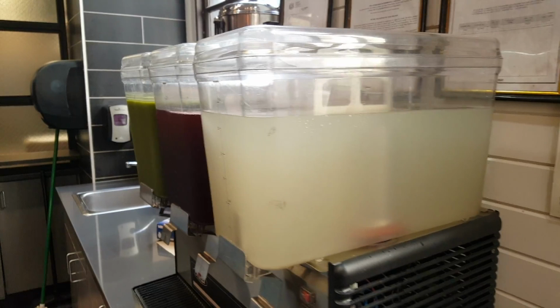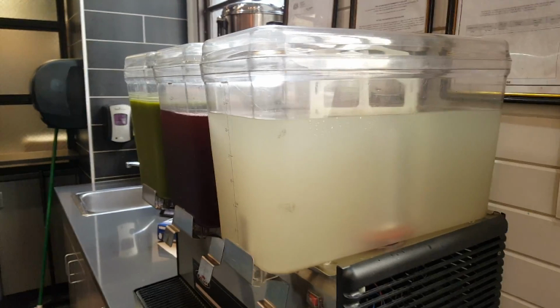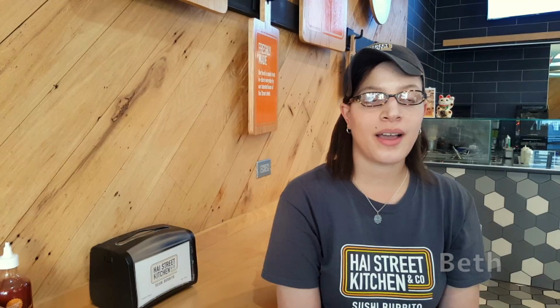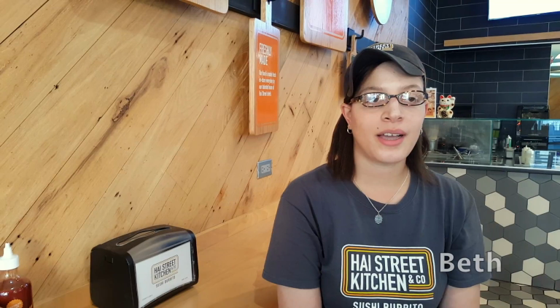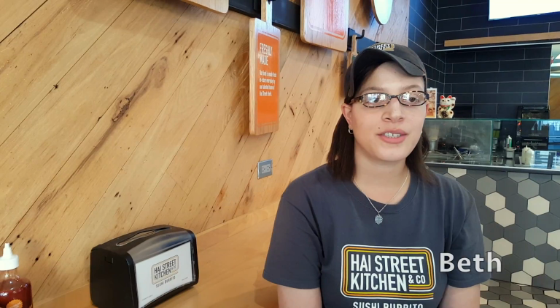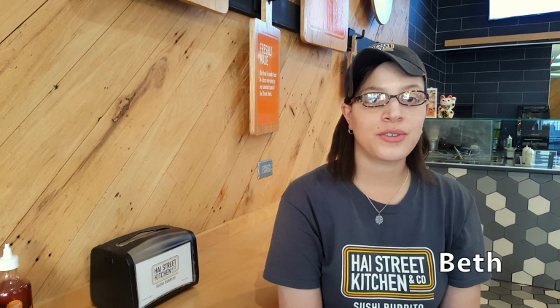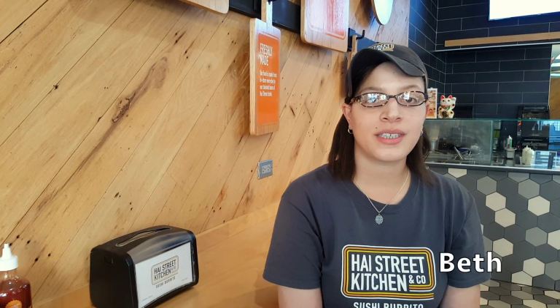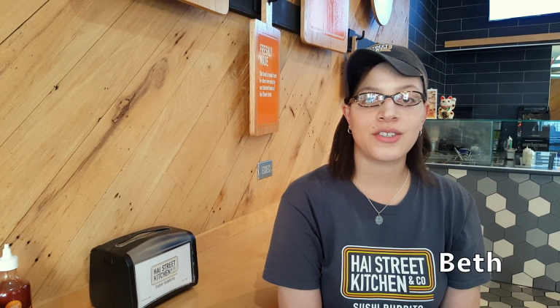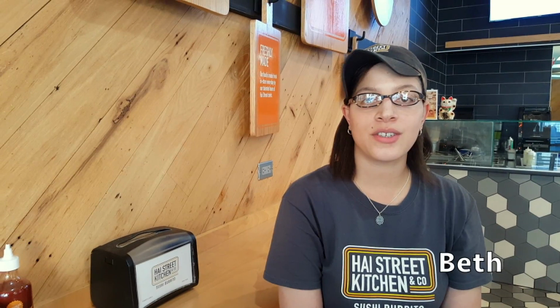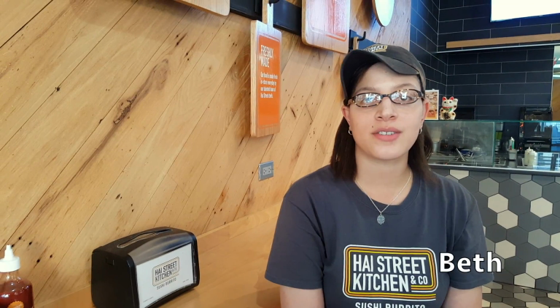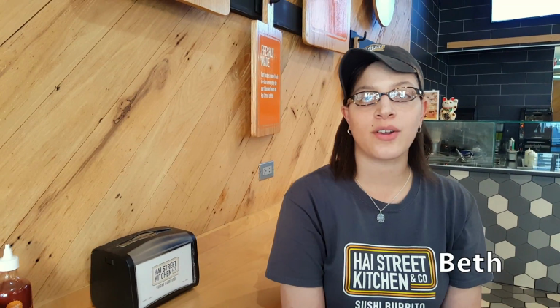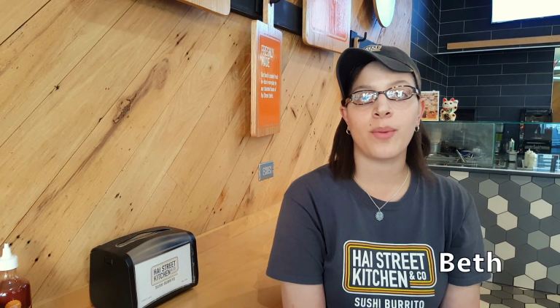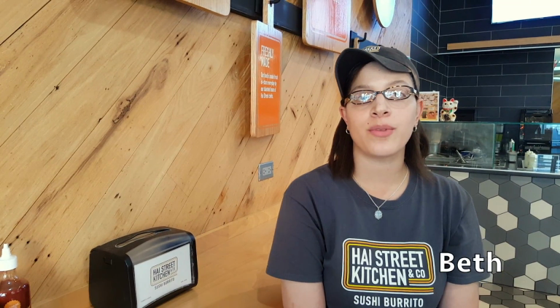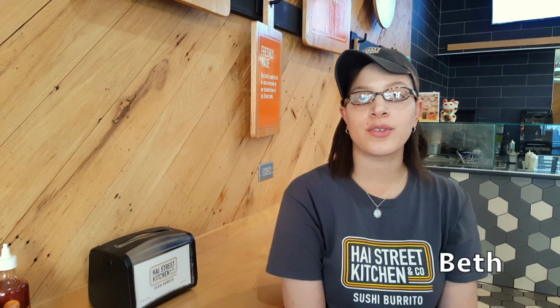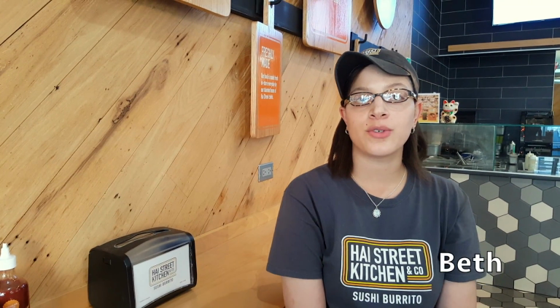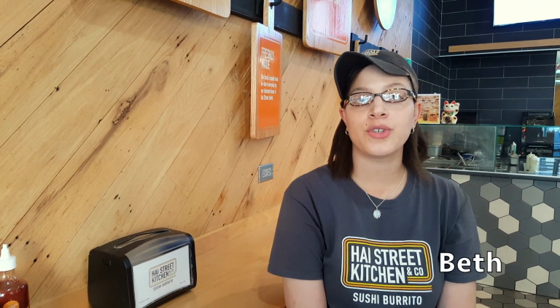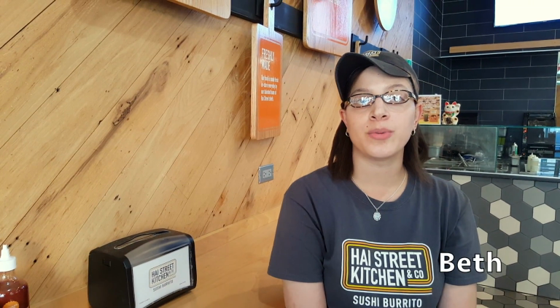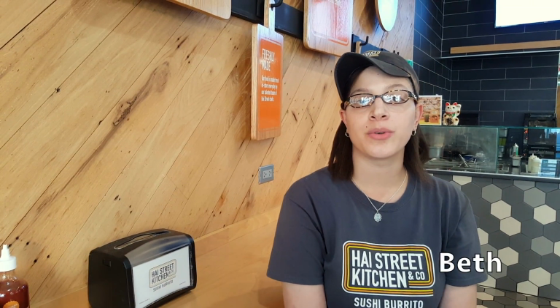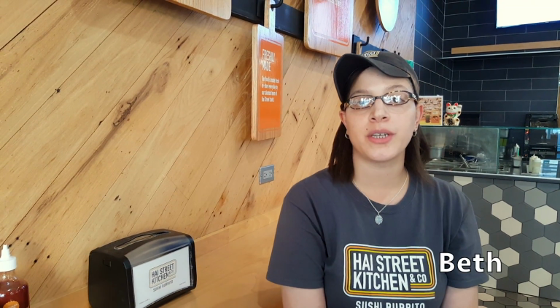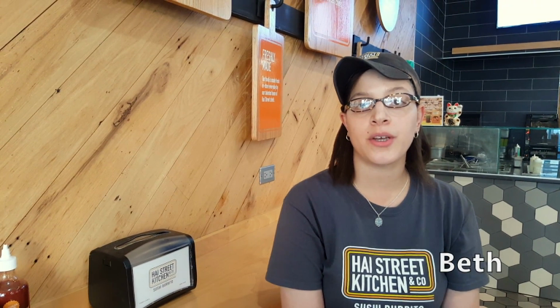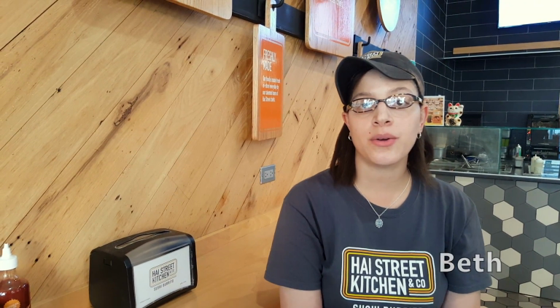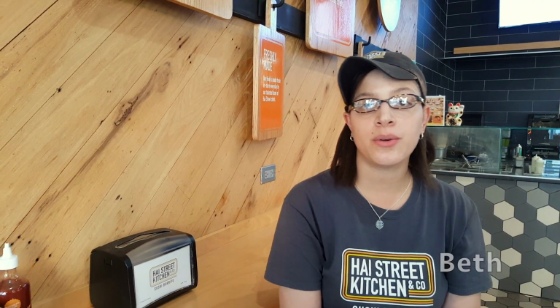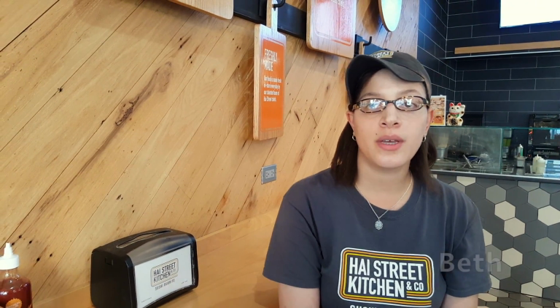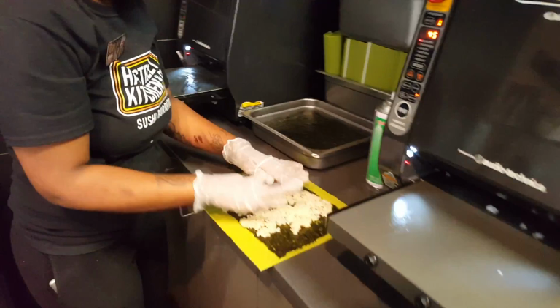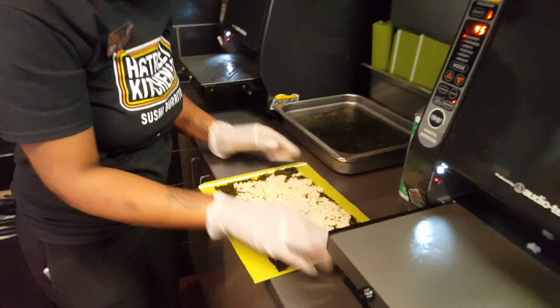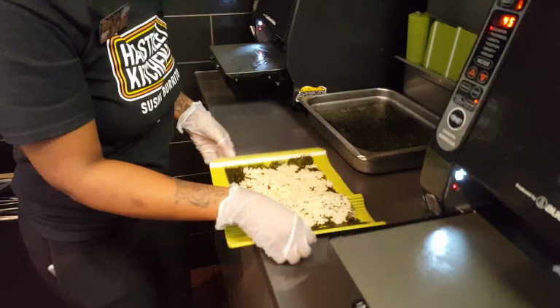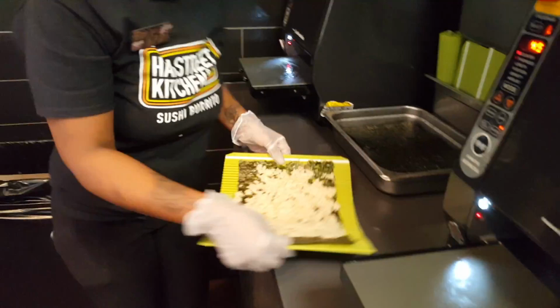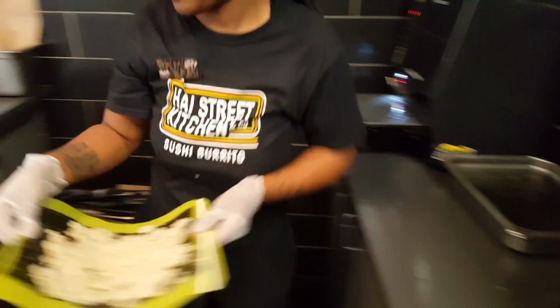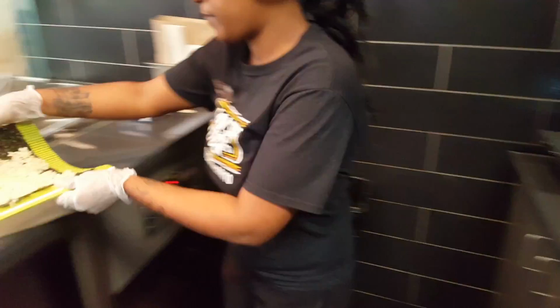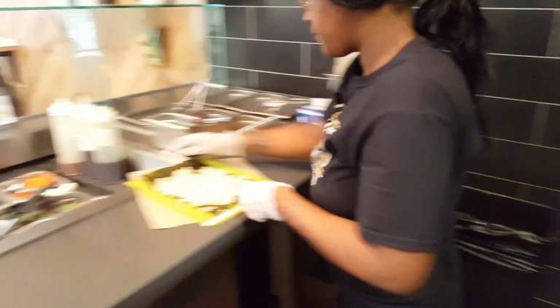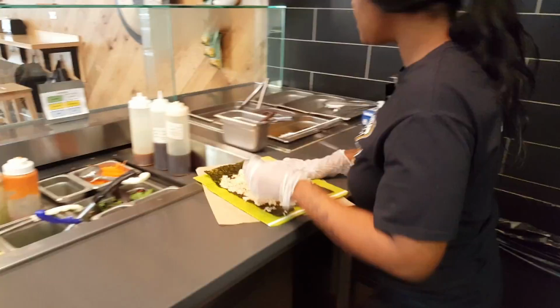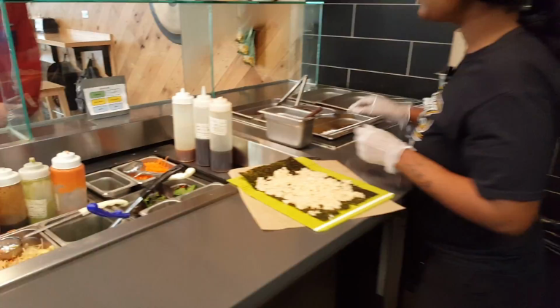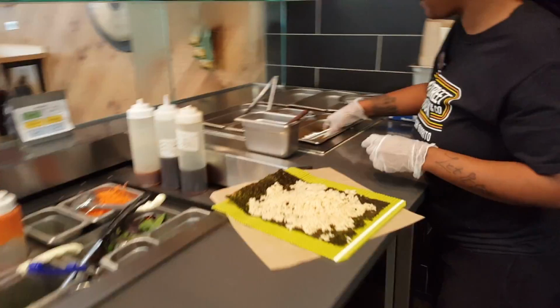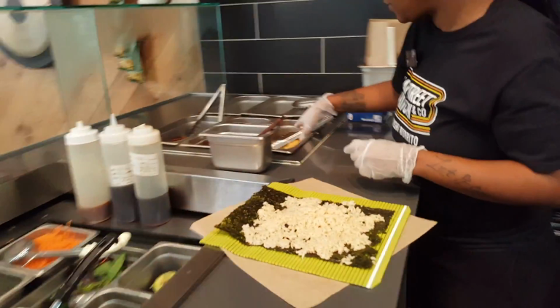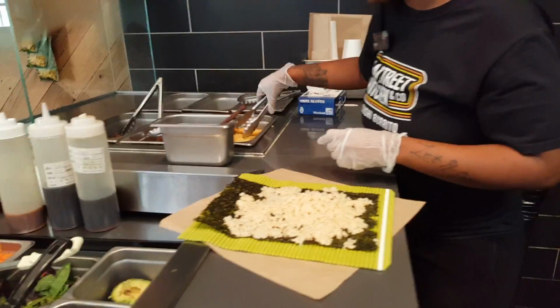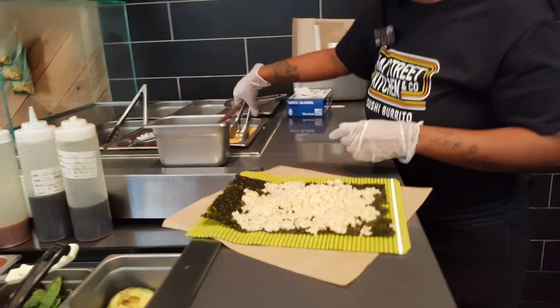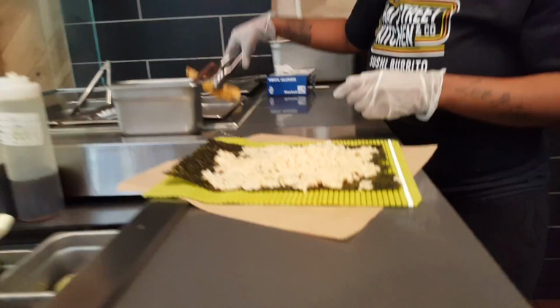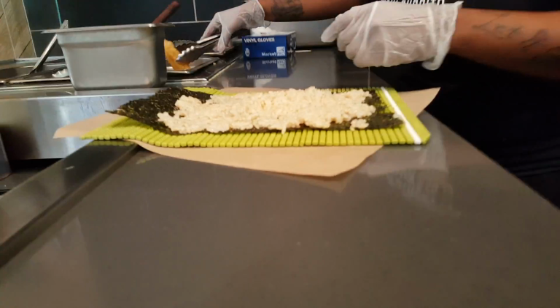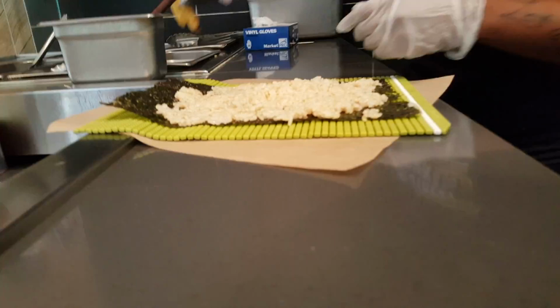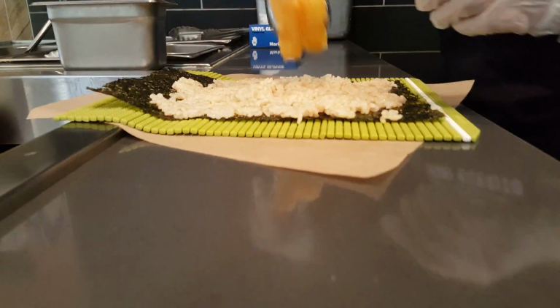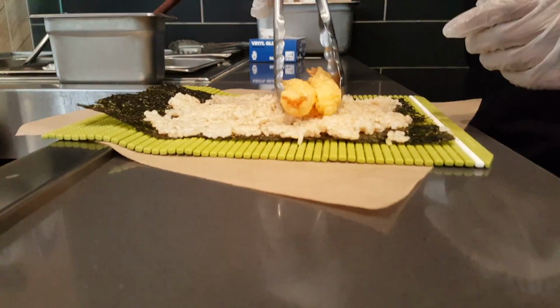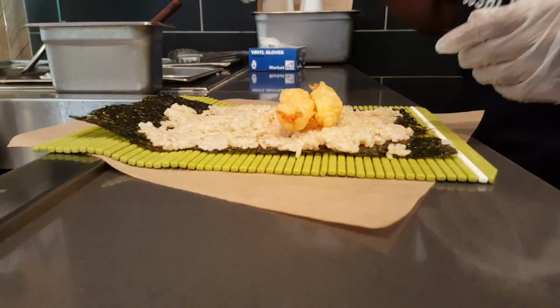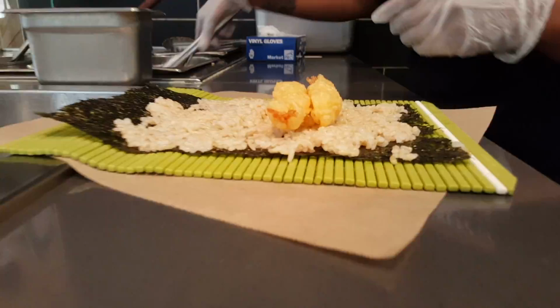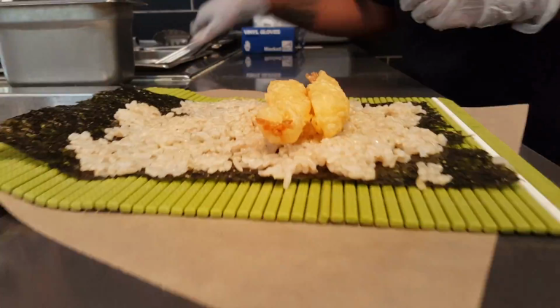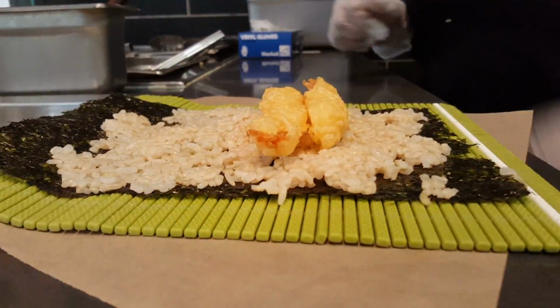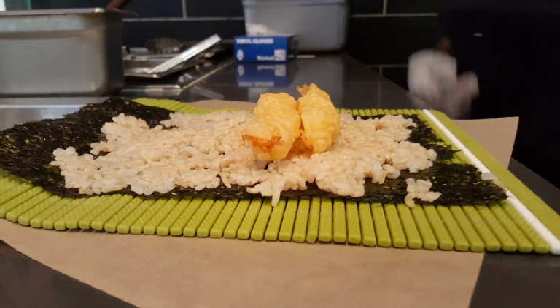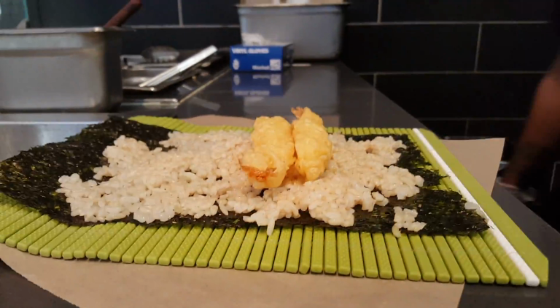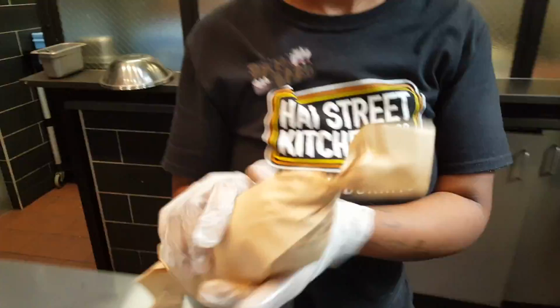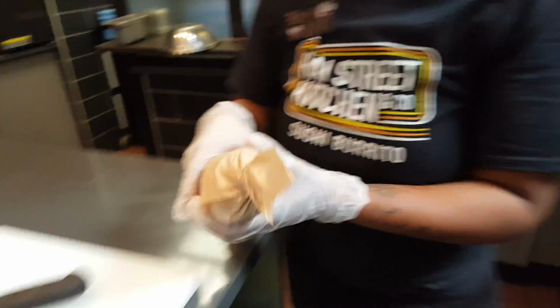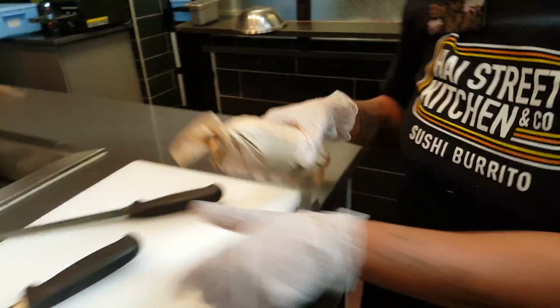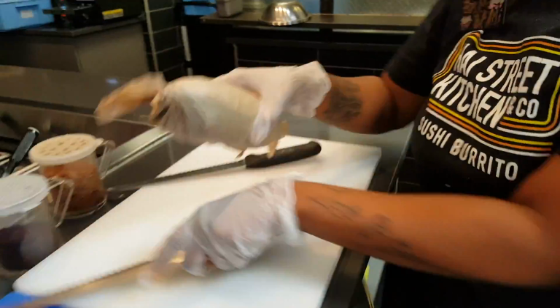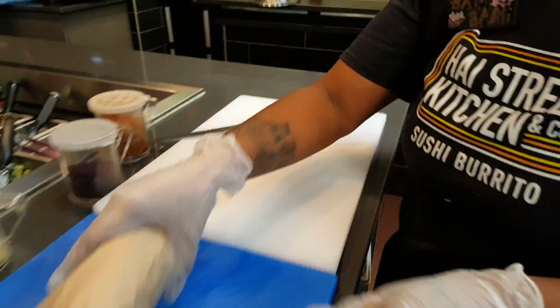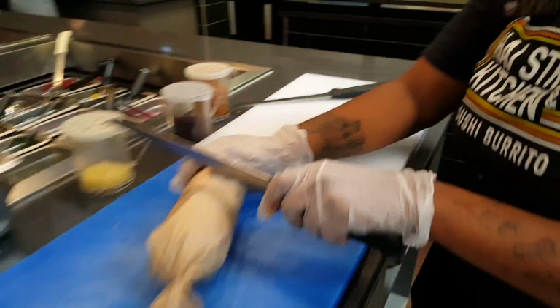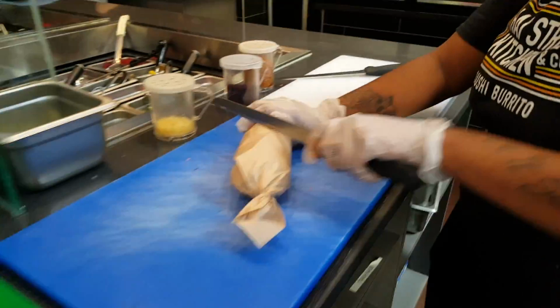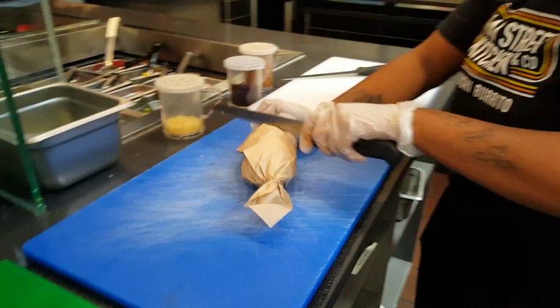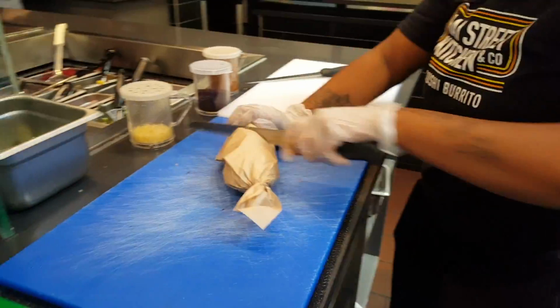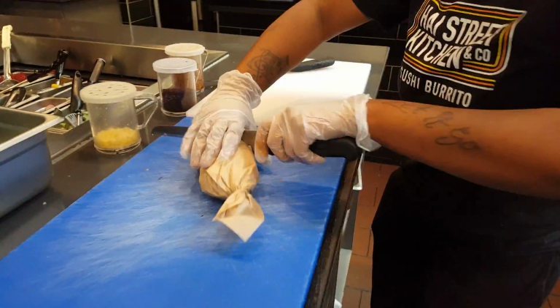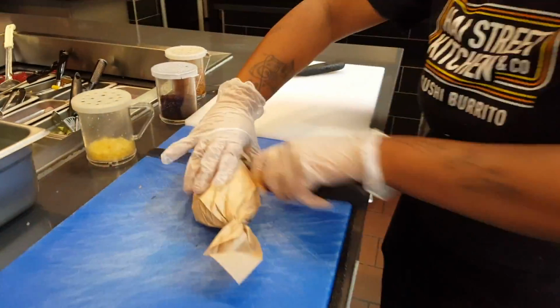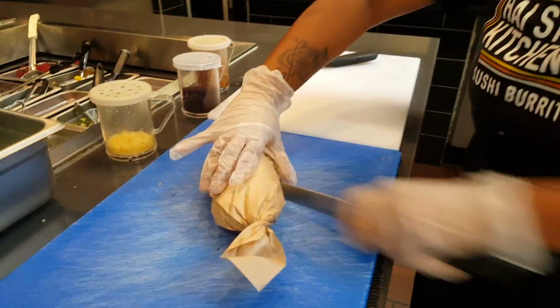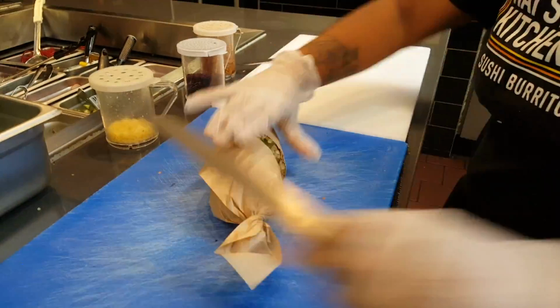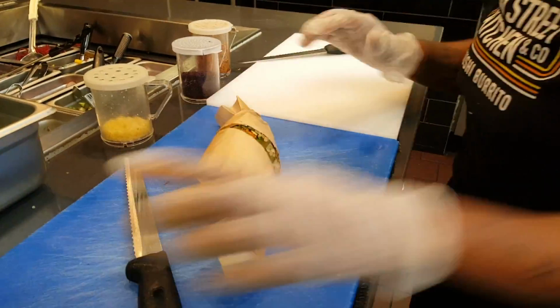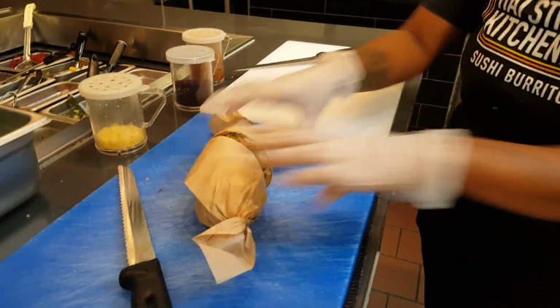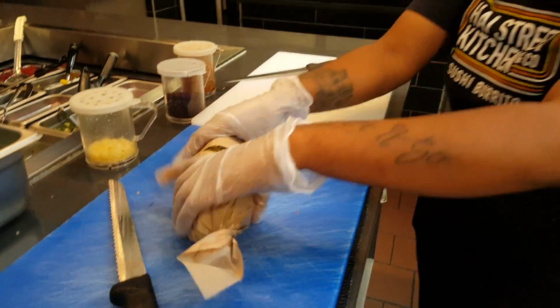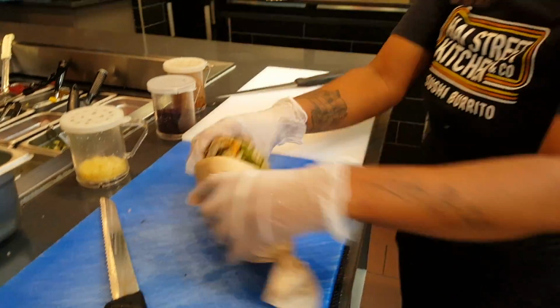Hi Street Kitchen is the home of sushi burrito. We roll it into seaweed and rice, and instead of chopping it into little pieces, we cut it in half and eat it like a burrito.